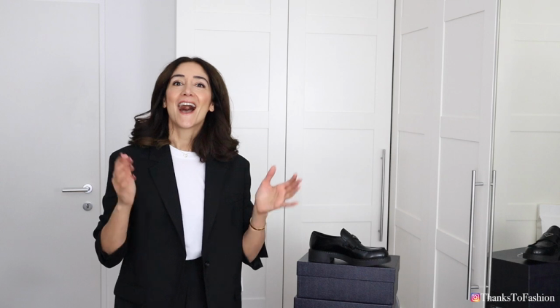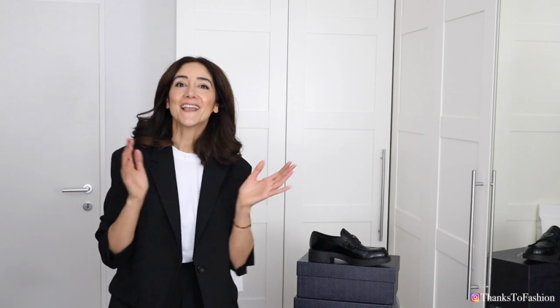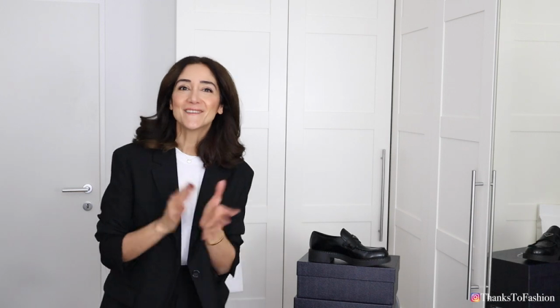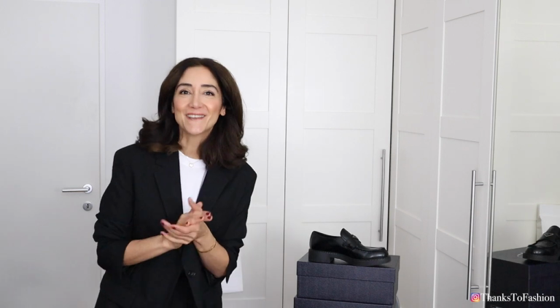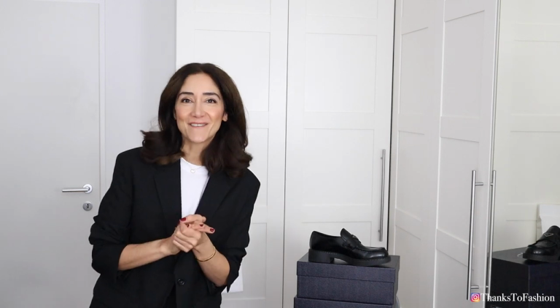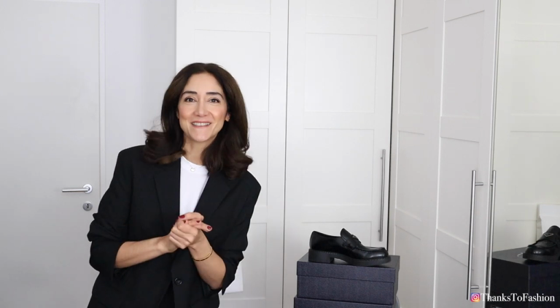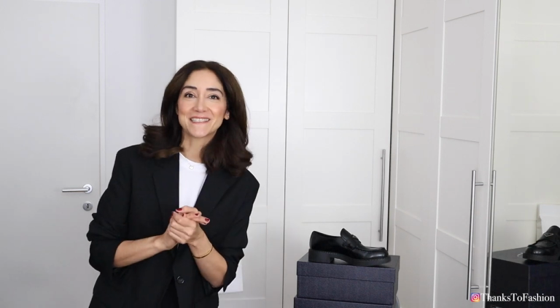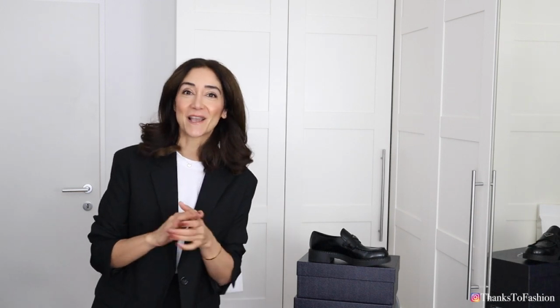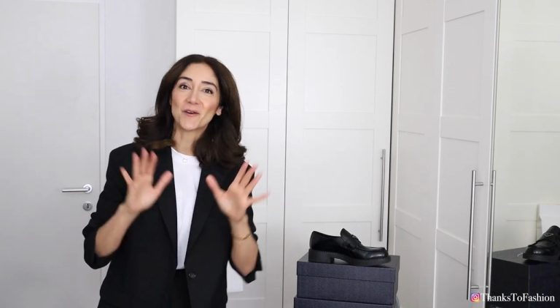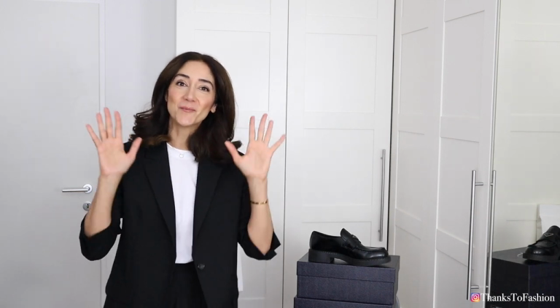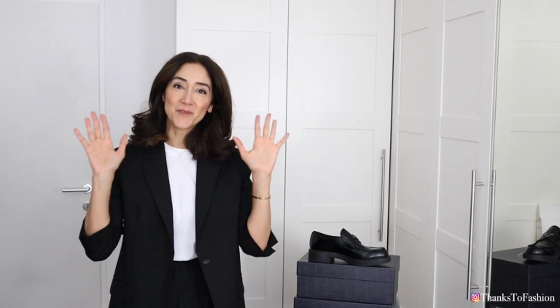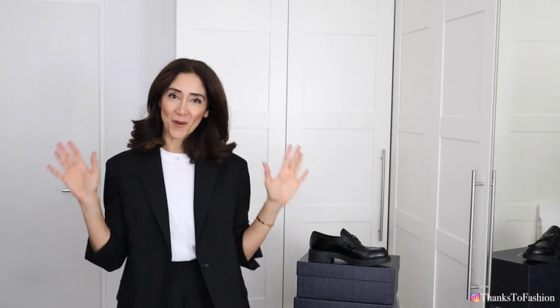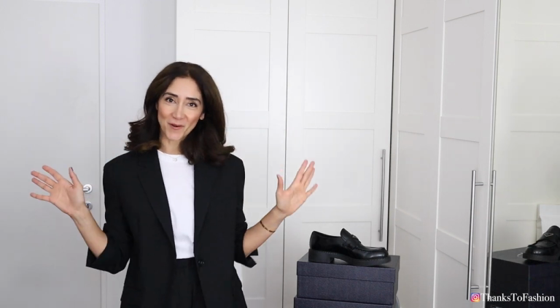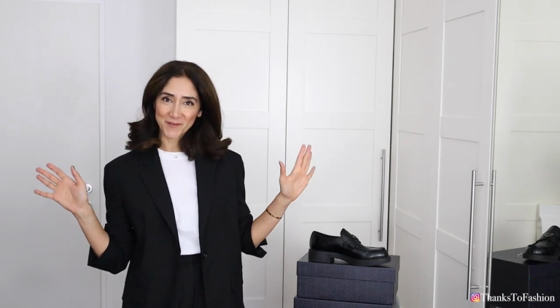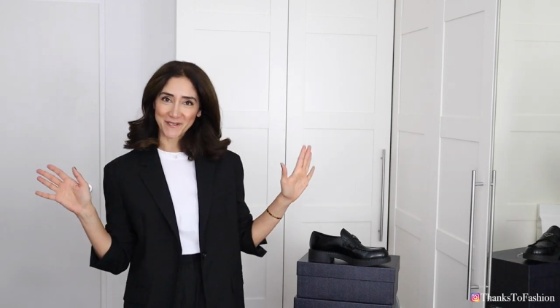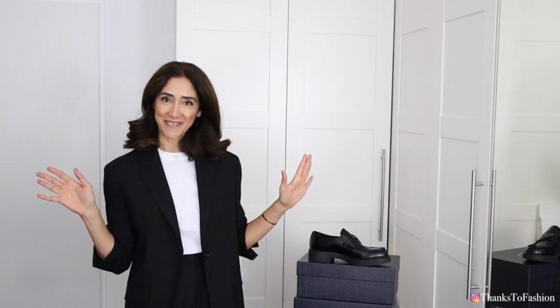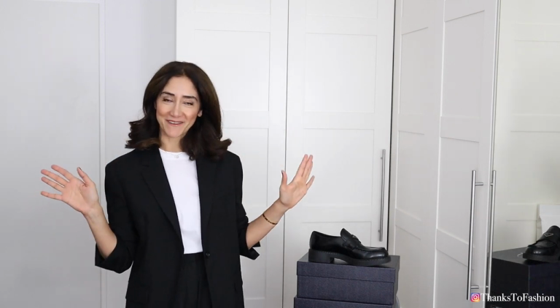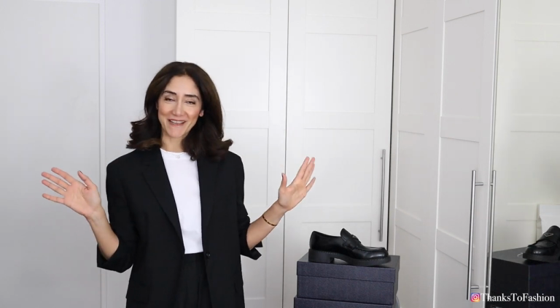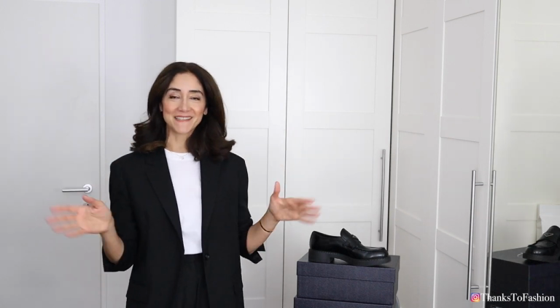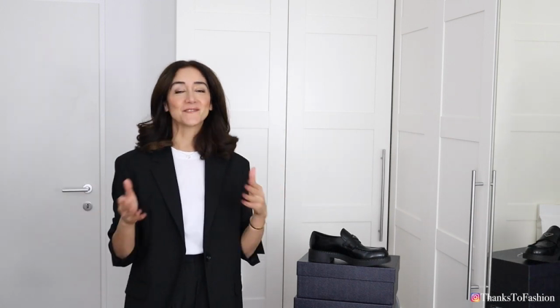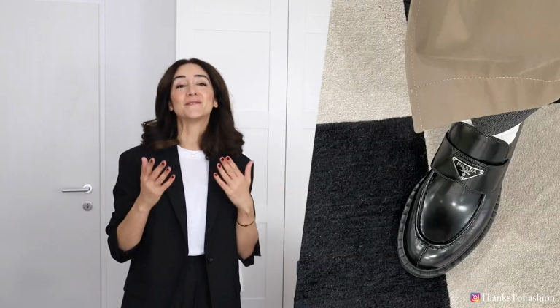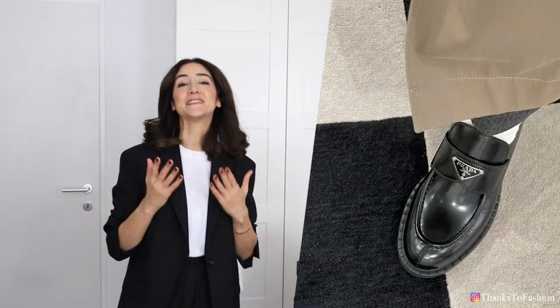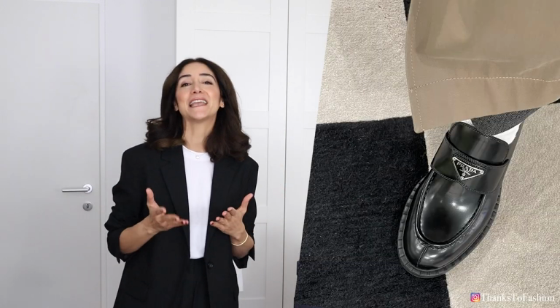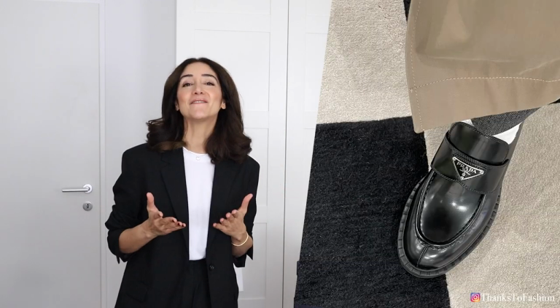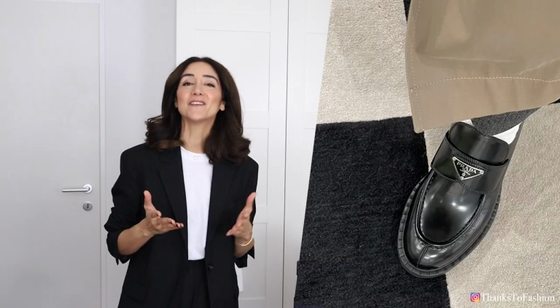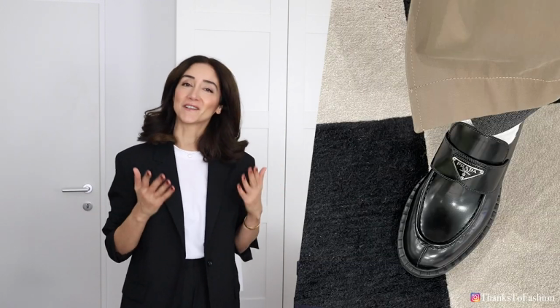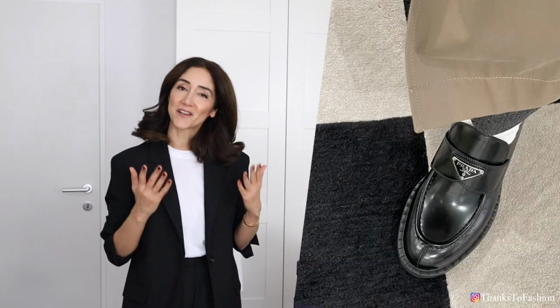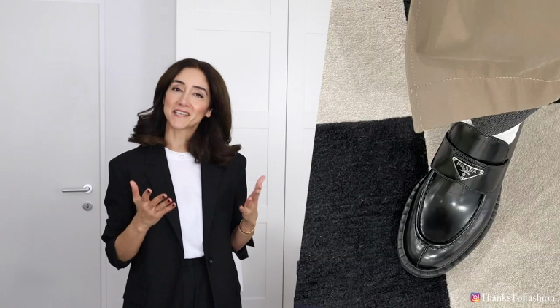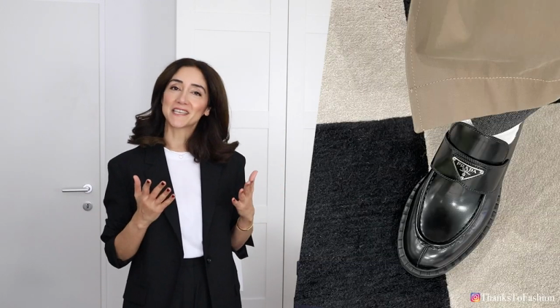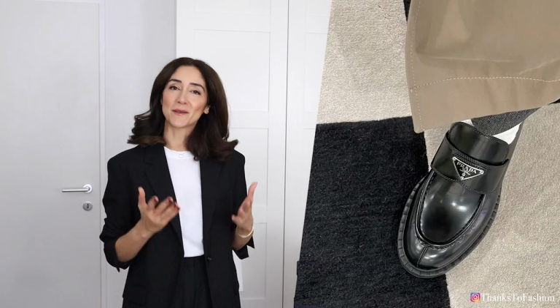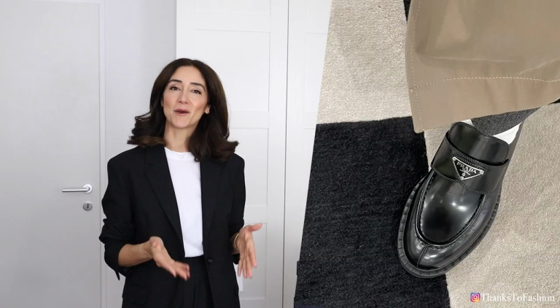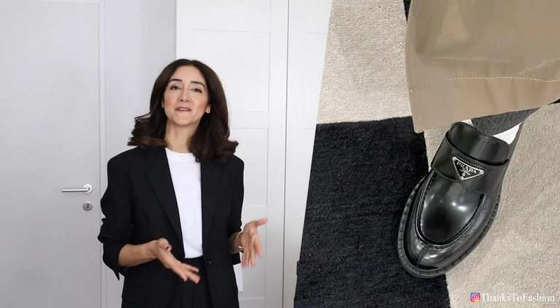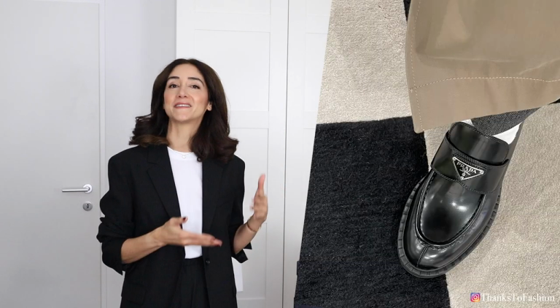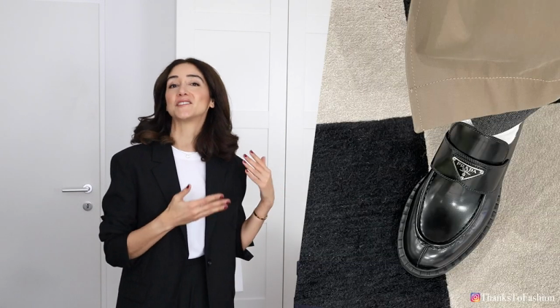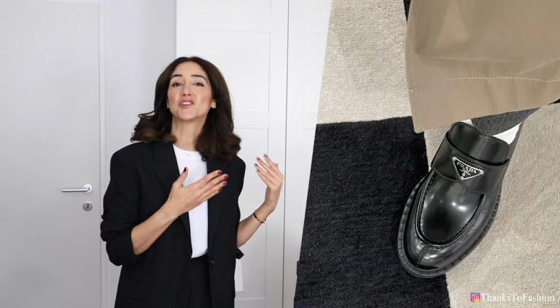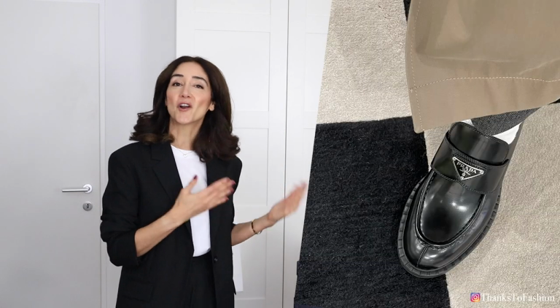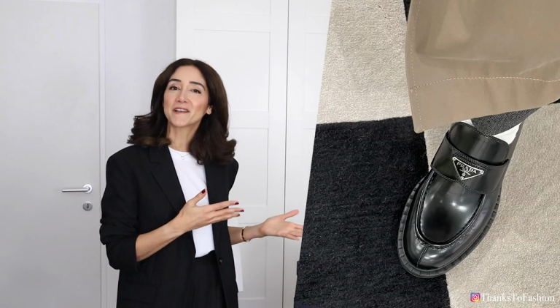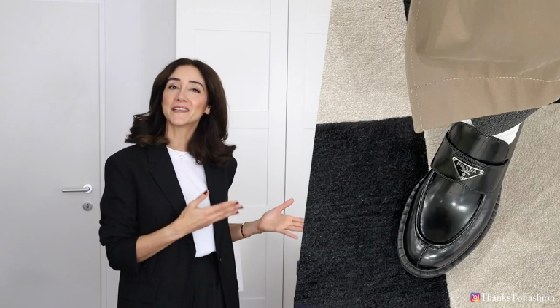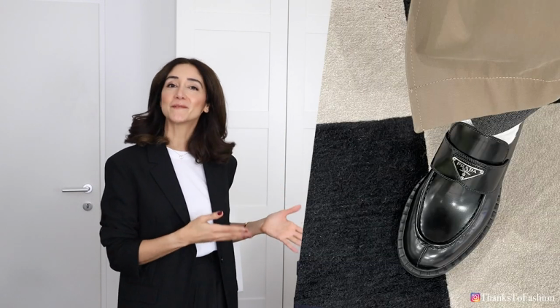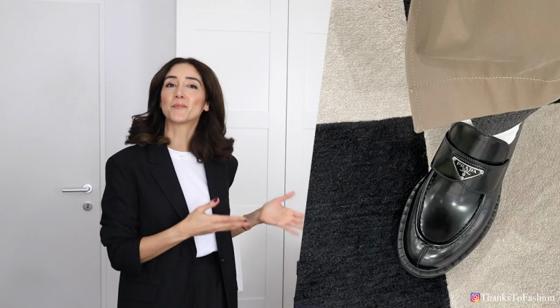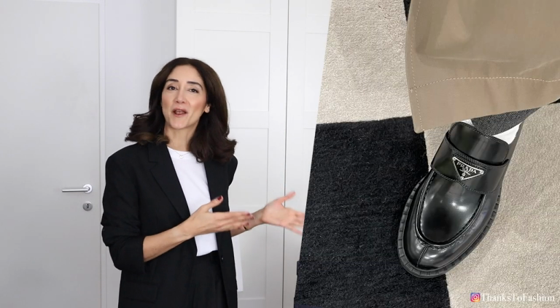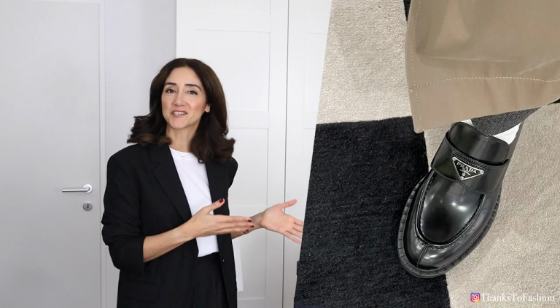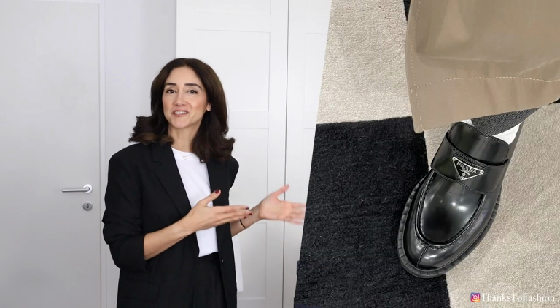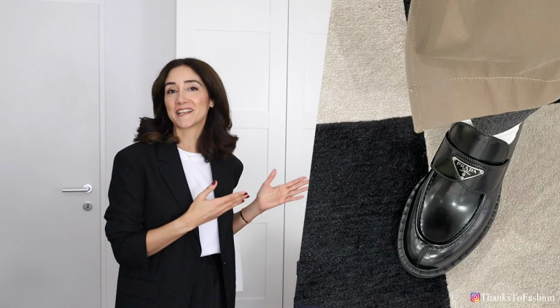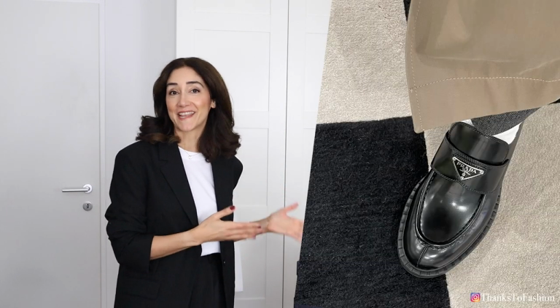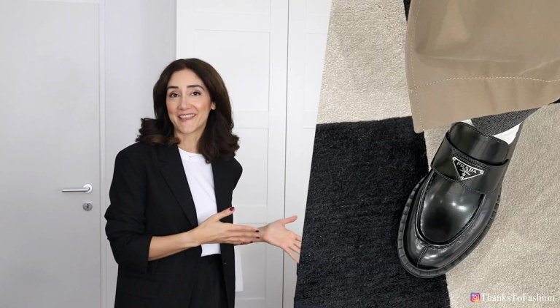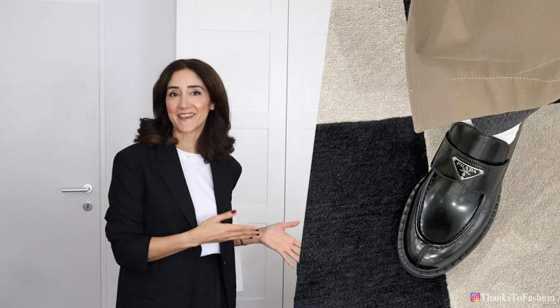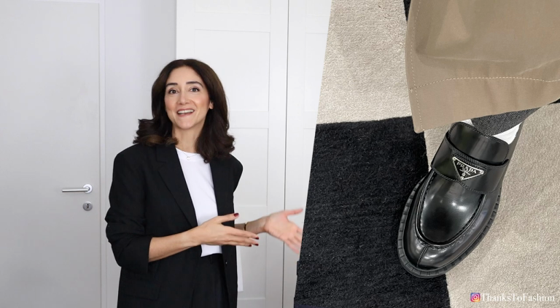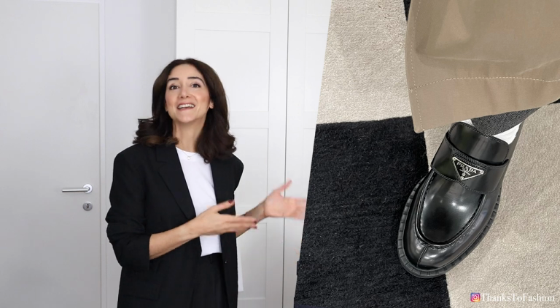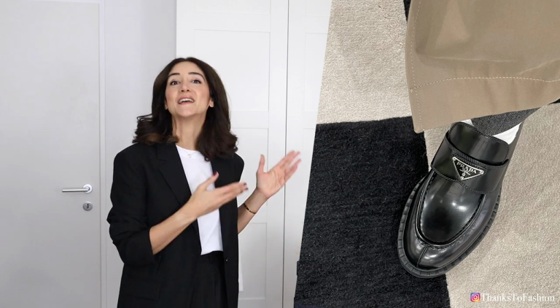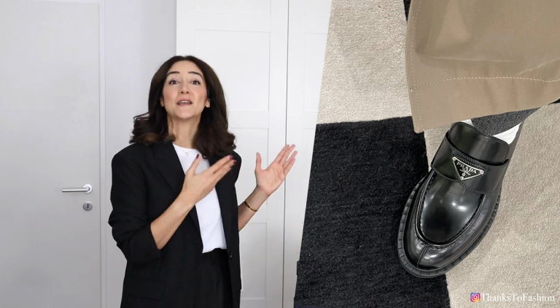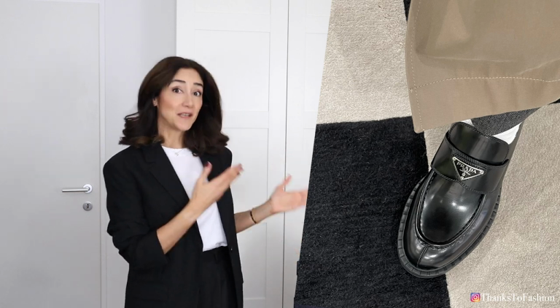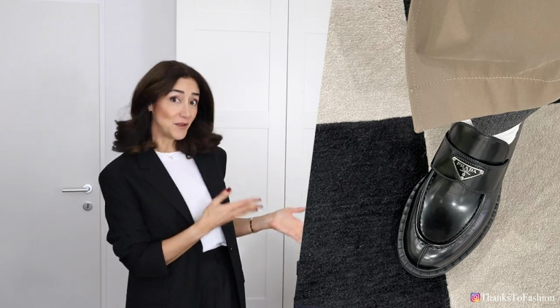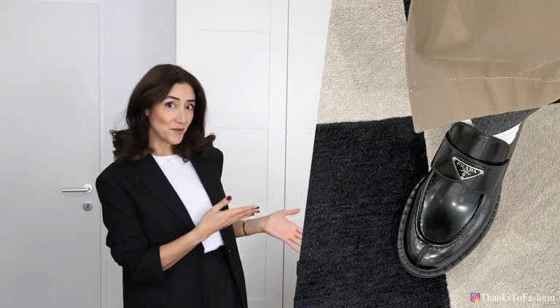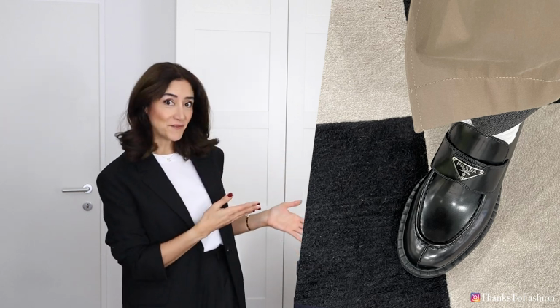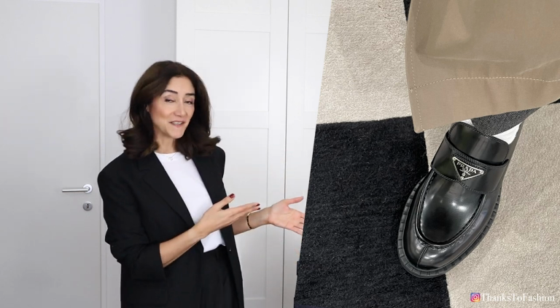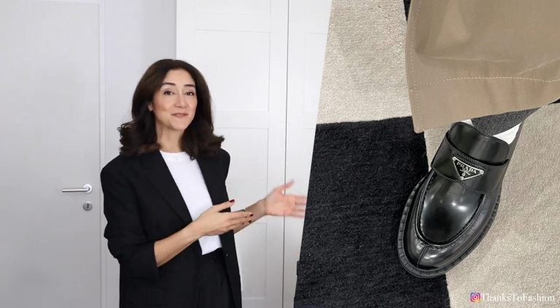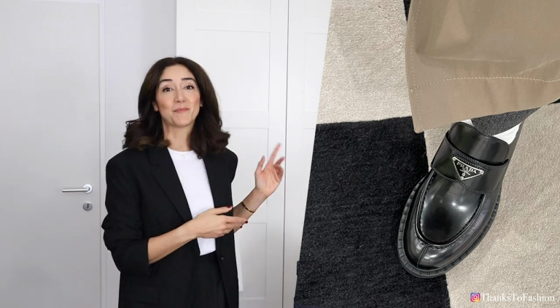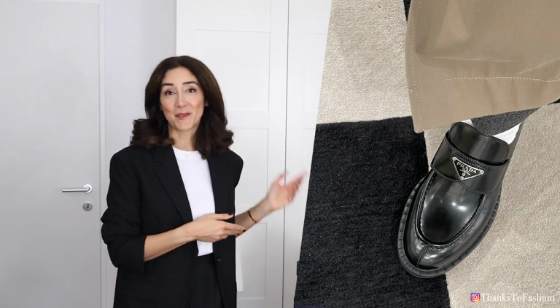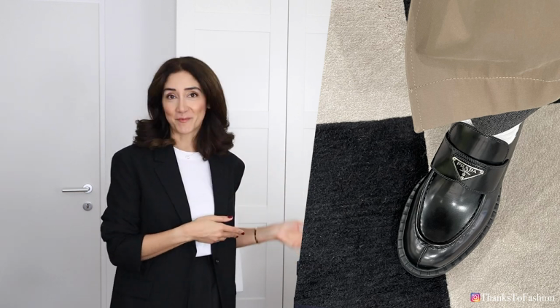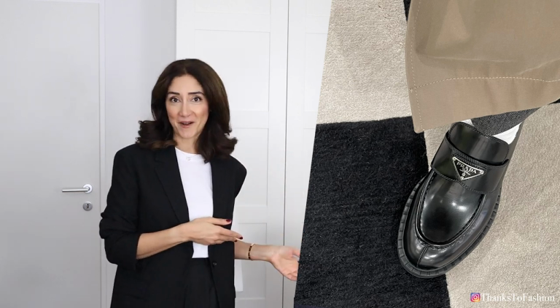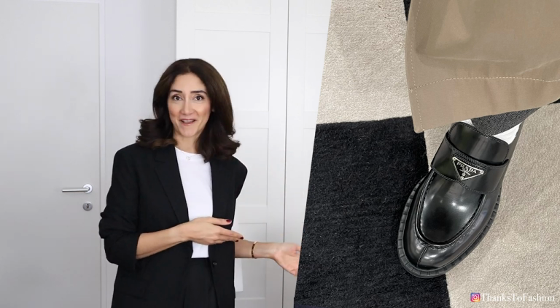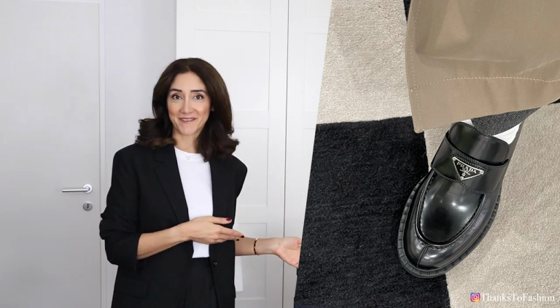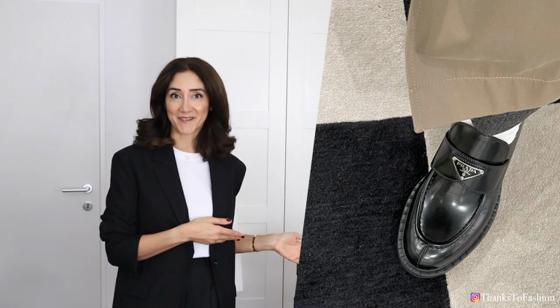Hi you lovelies, I hope you're all doing great. Today we are talking about the chocolate brushed leather loafers by Prada.